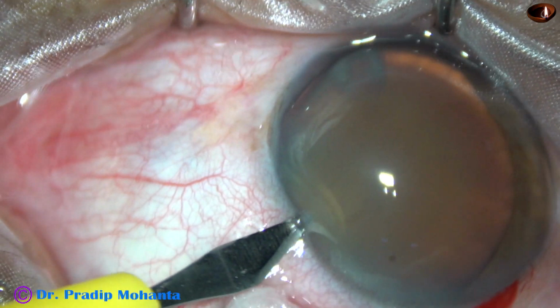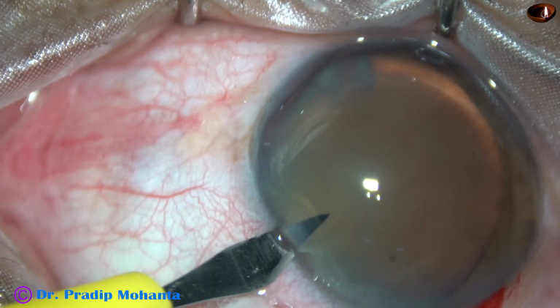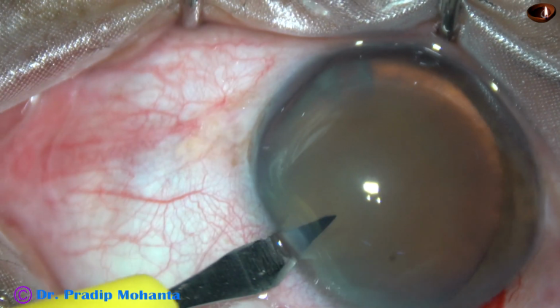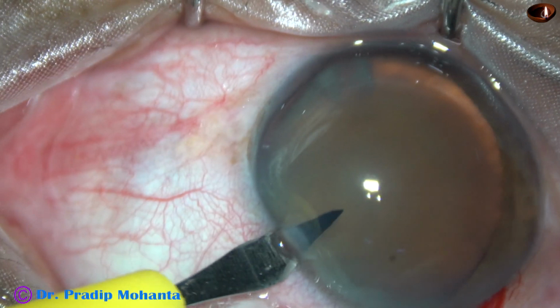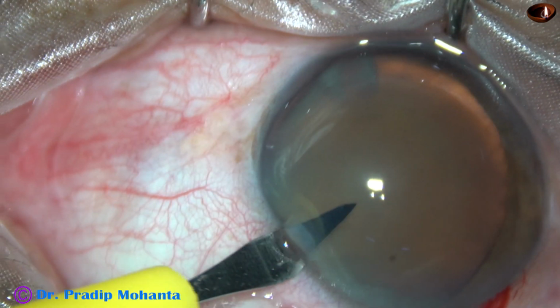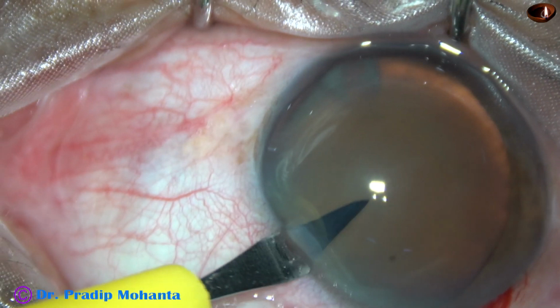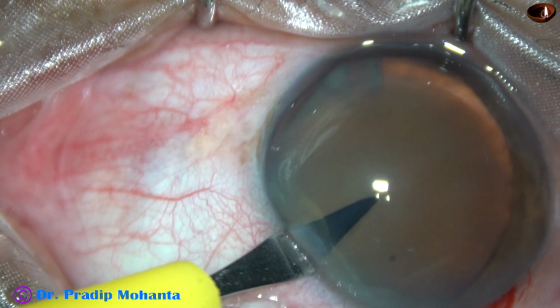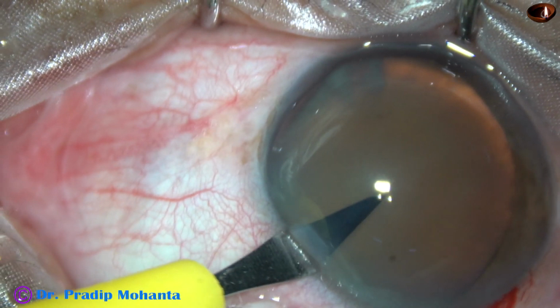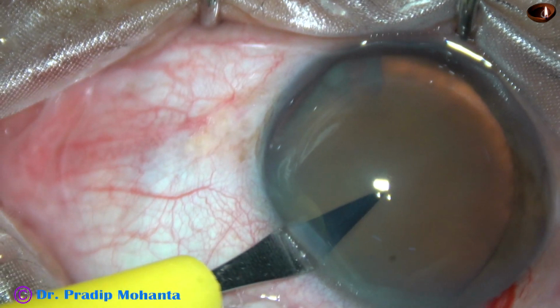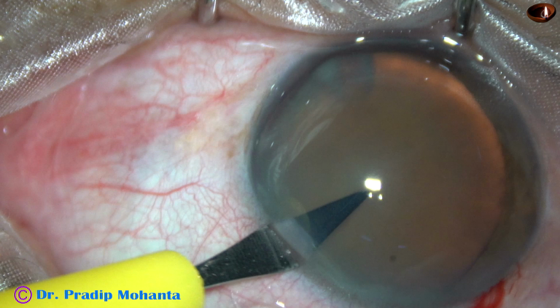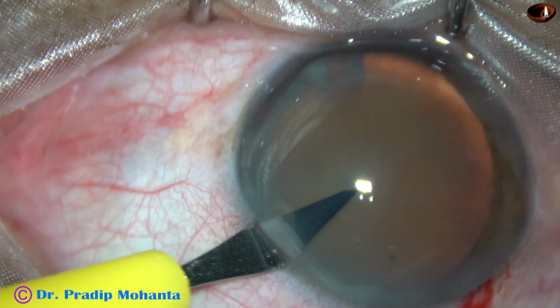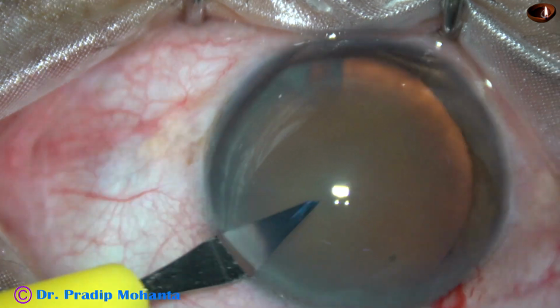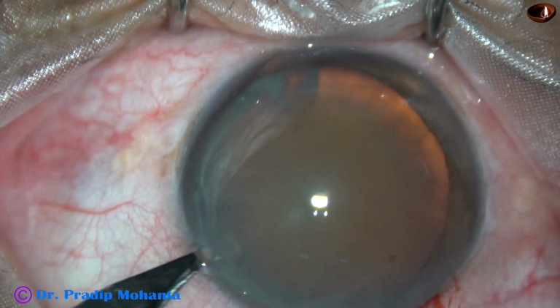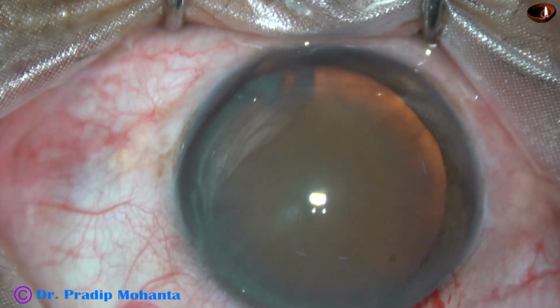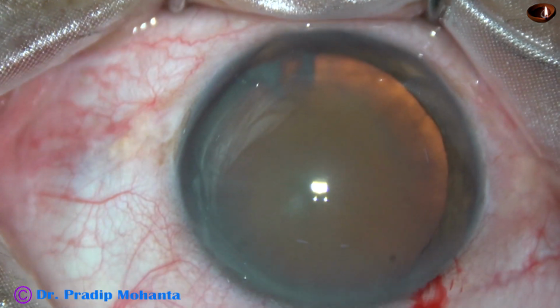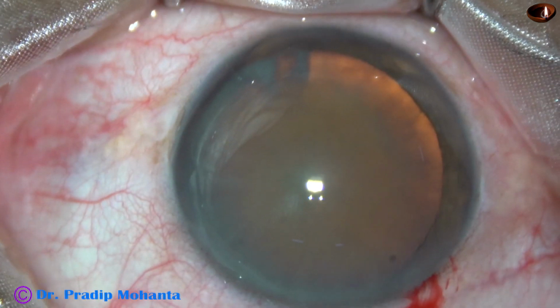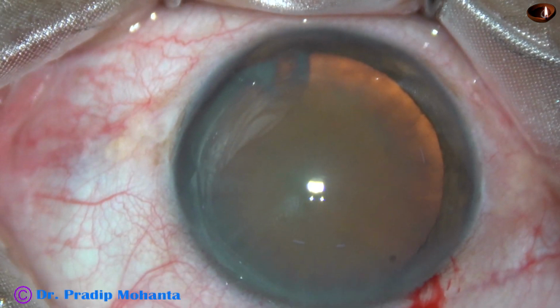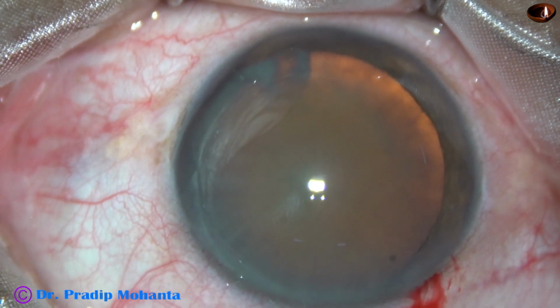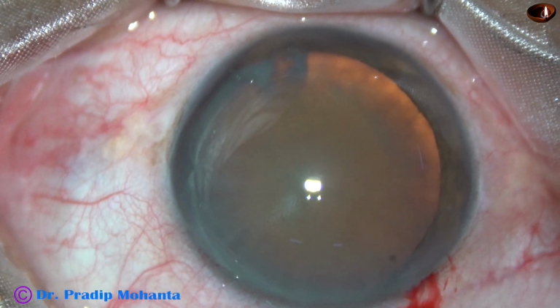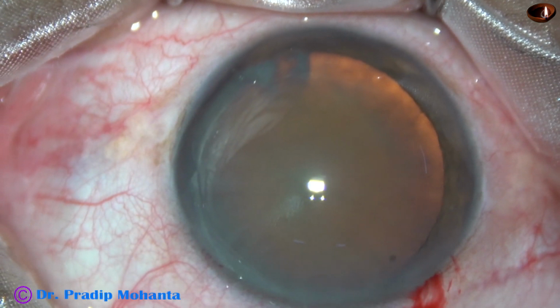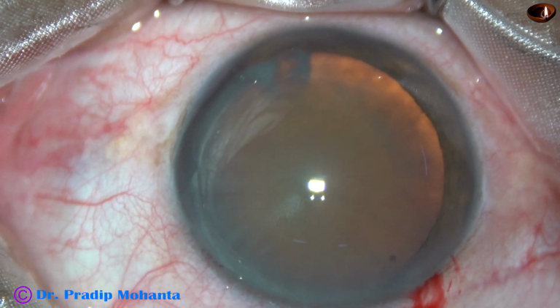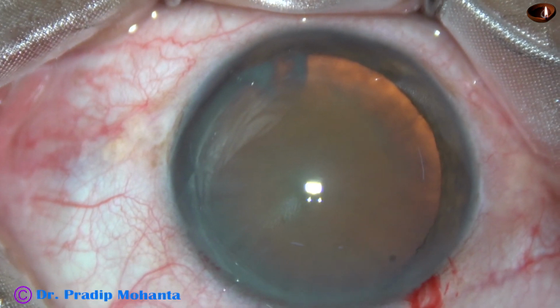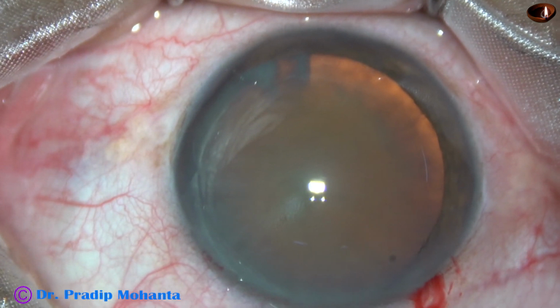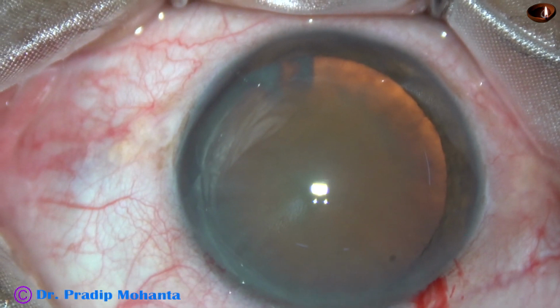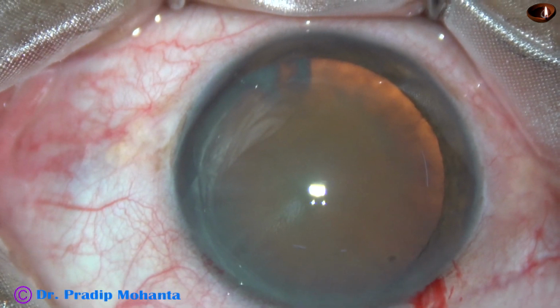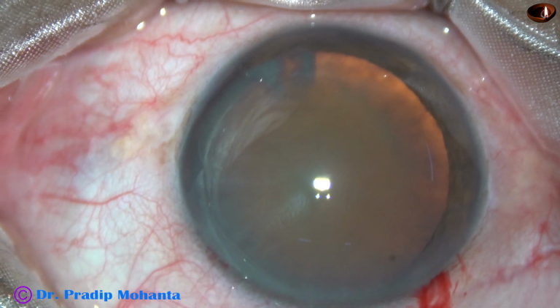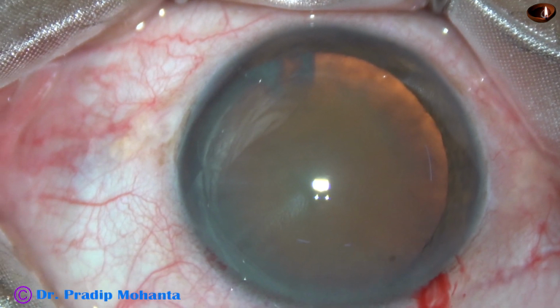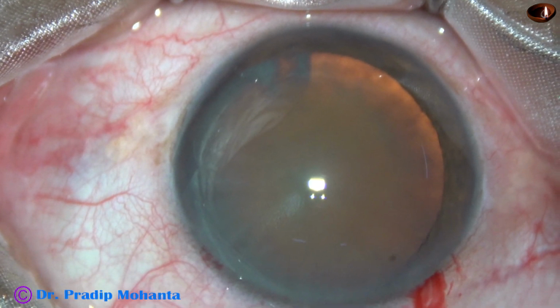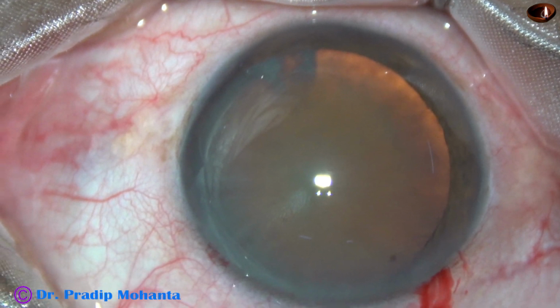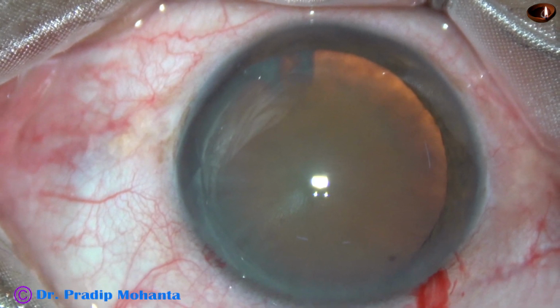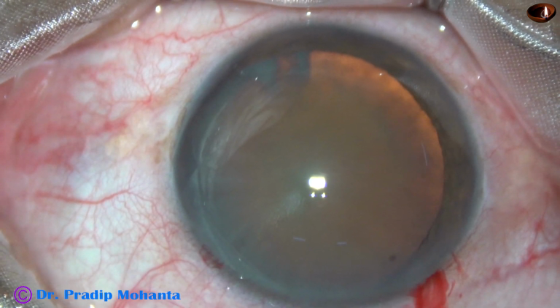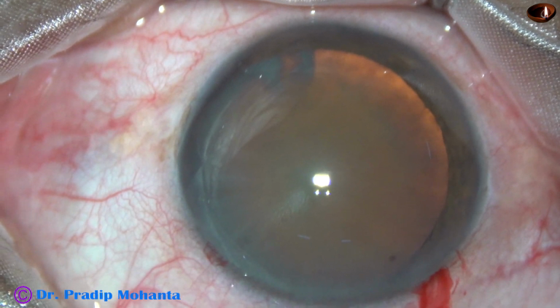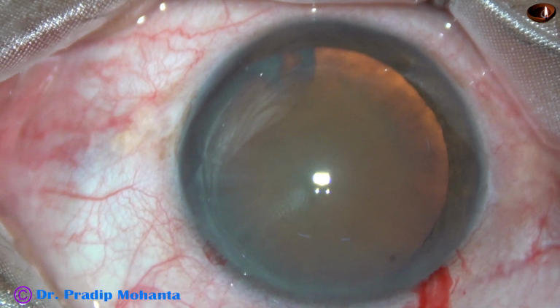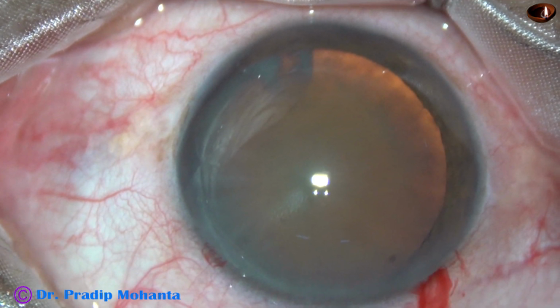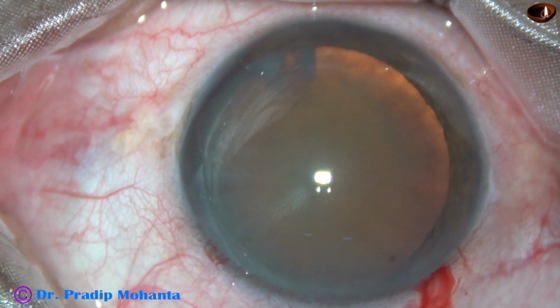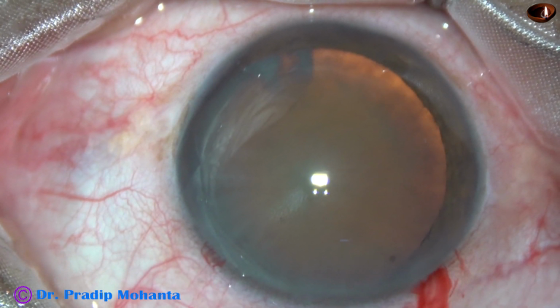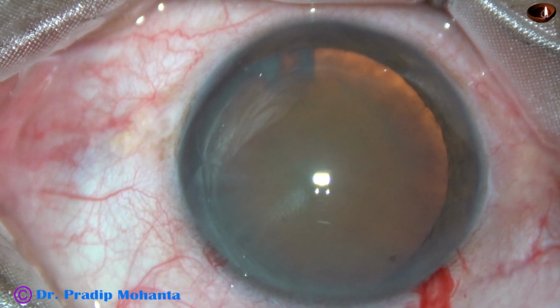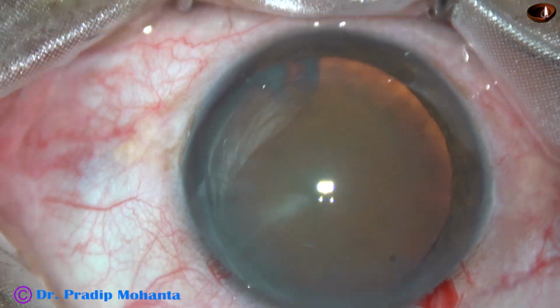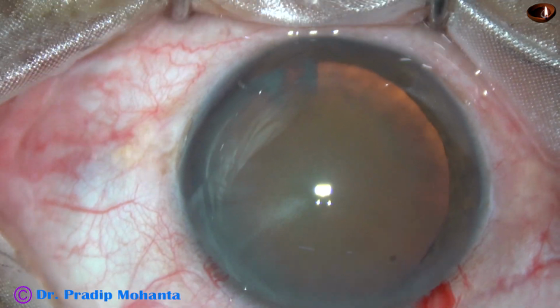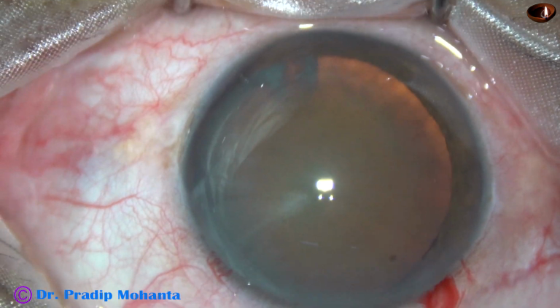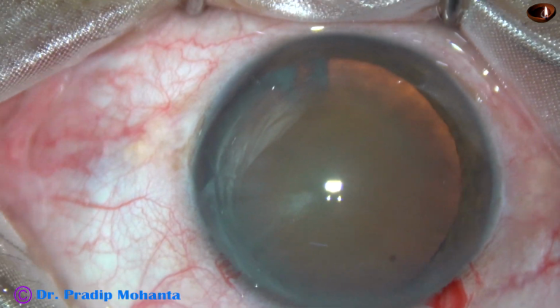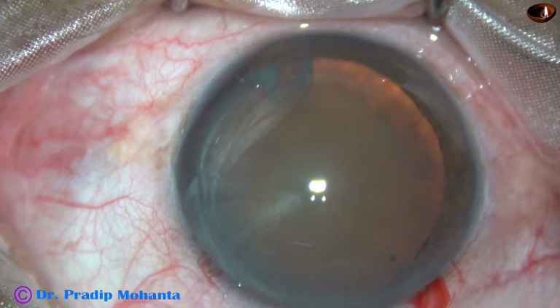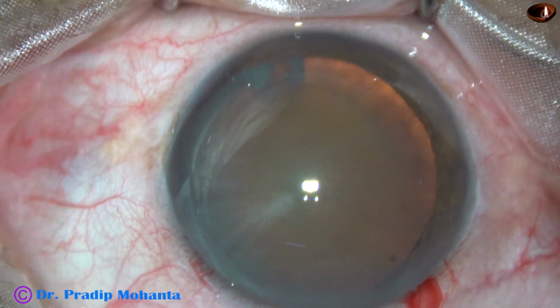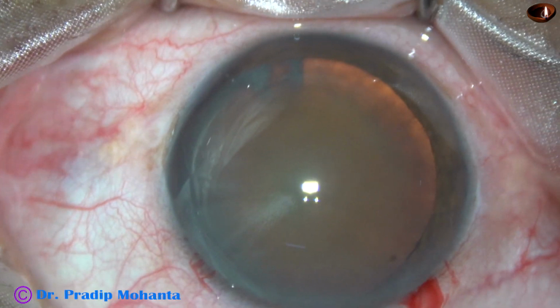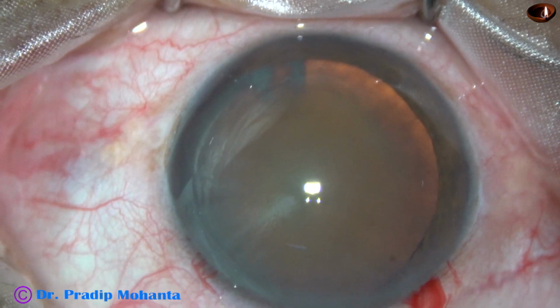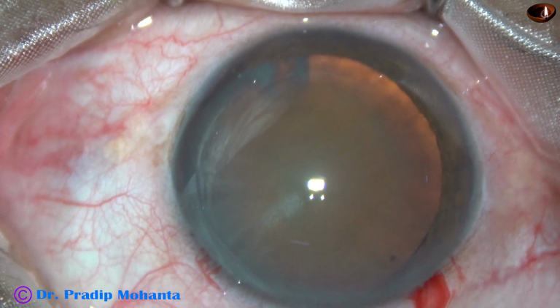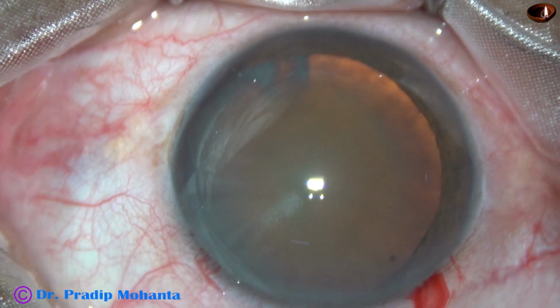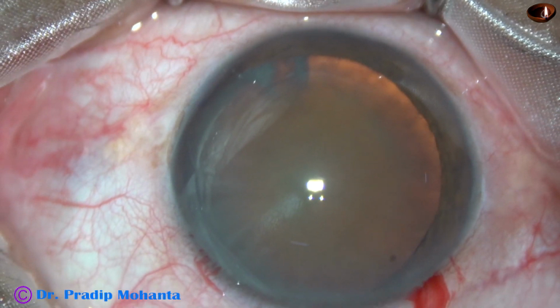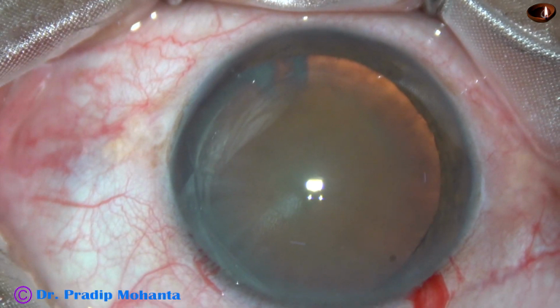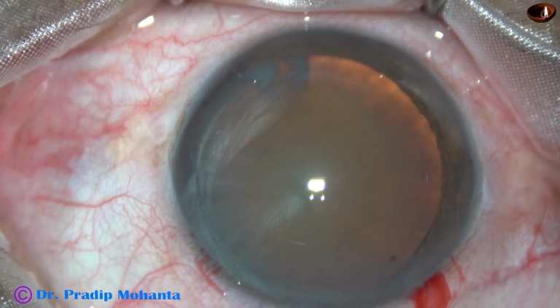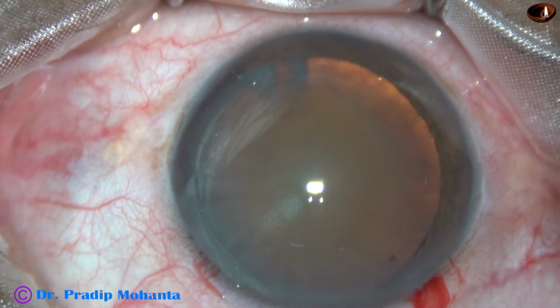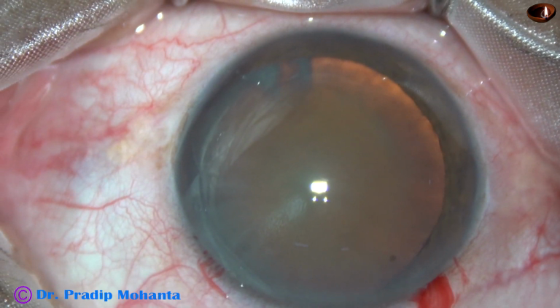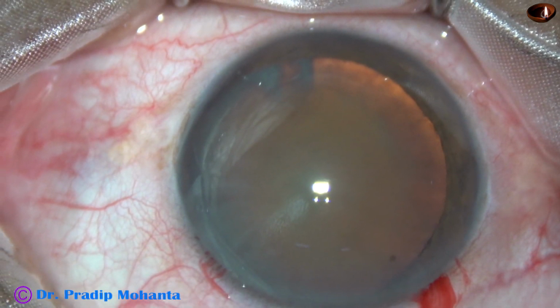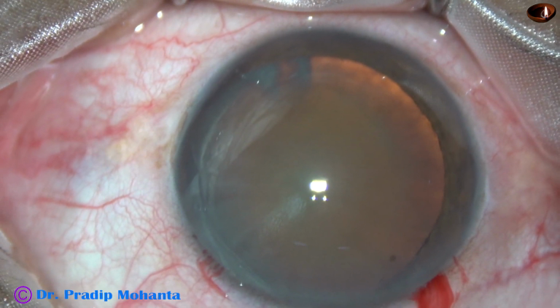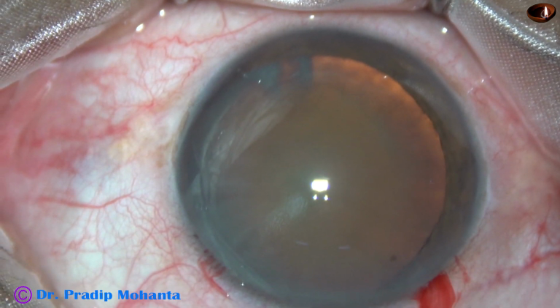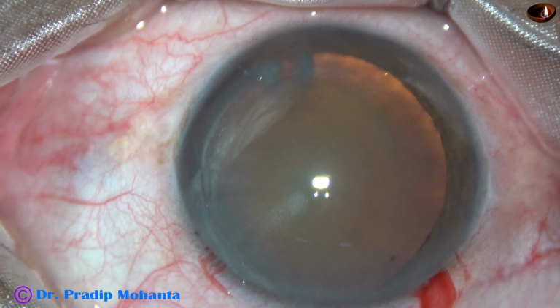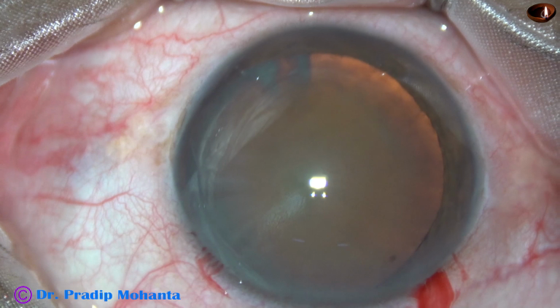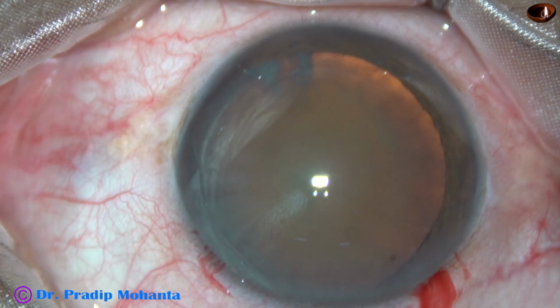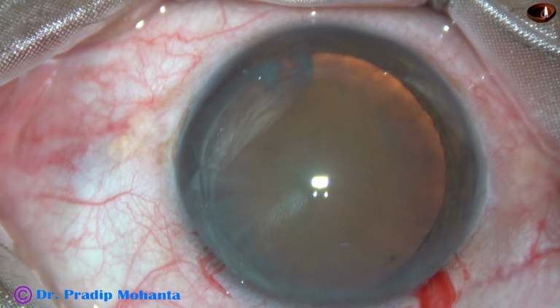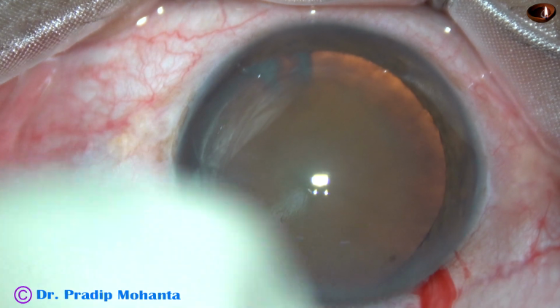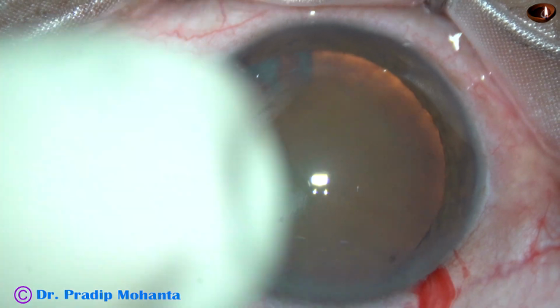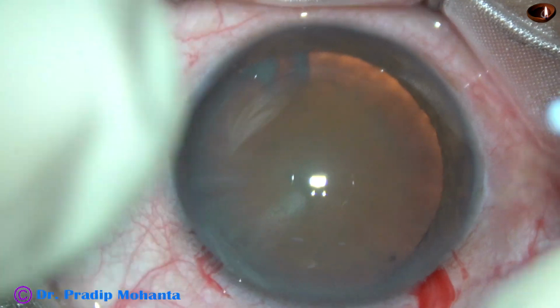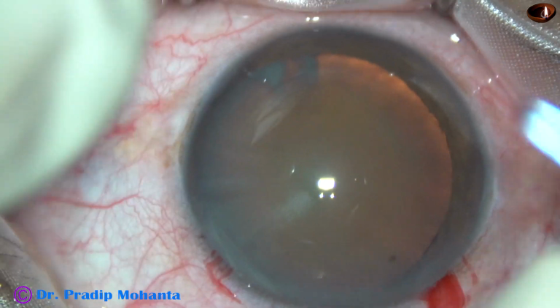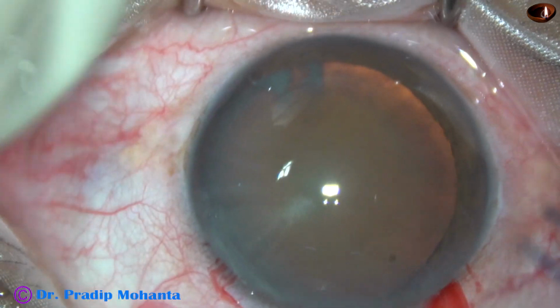This is a side port on the left side of the main incision, about 3 o'clock hours away from the main incision.